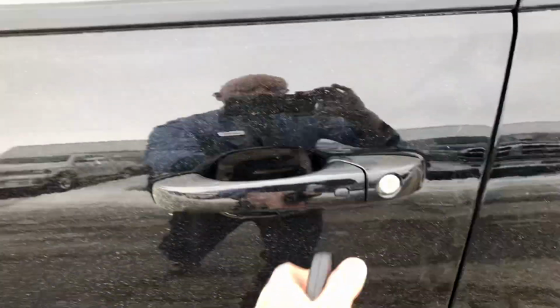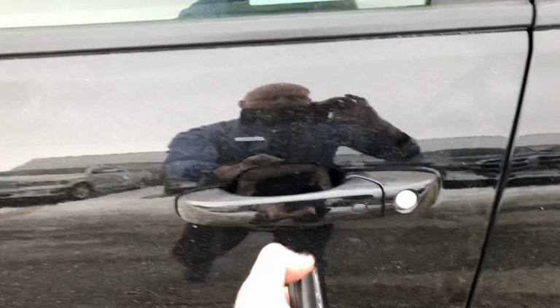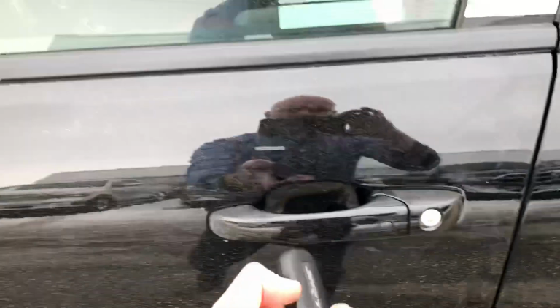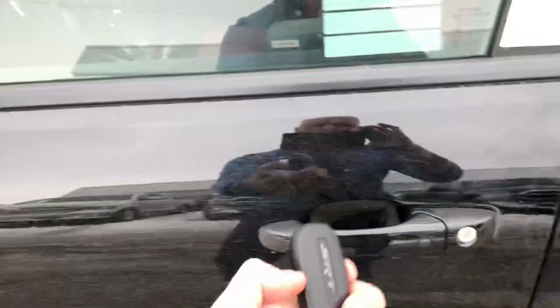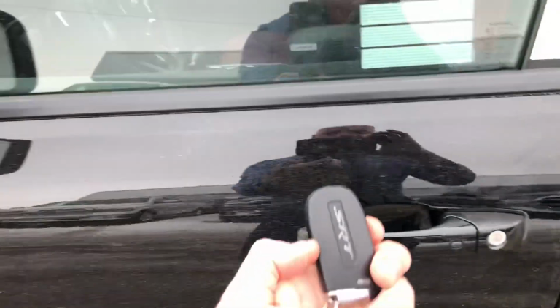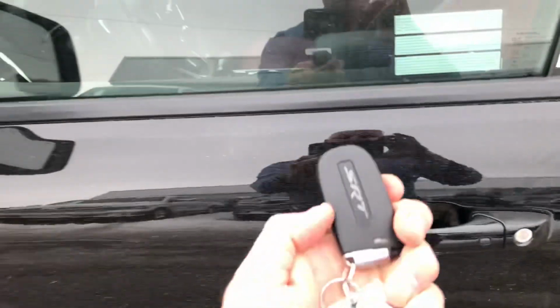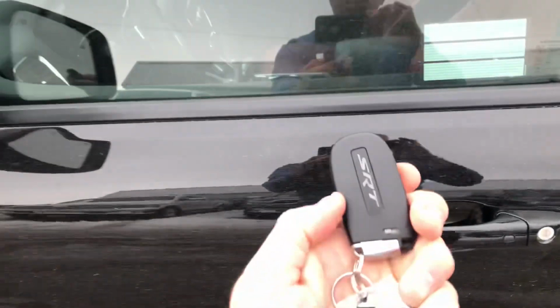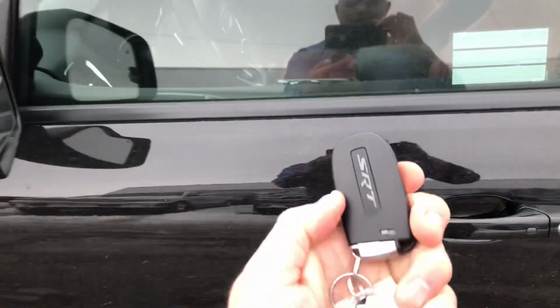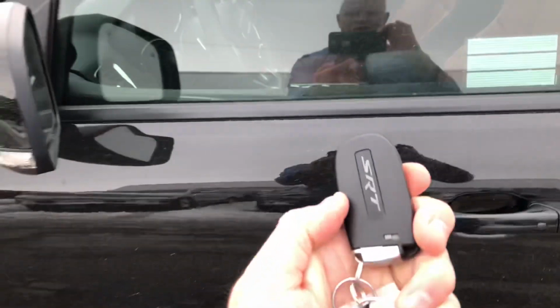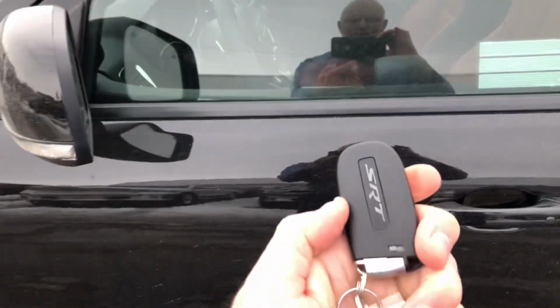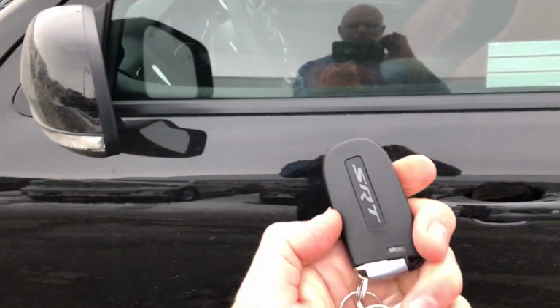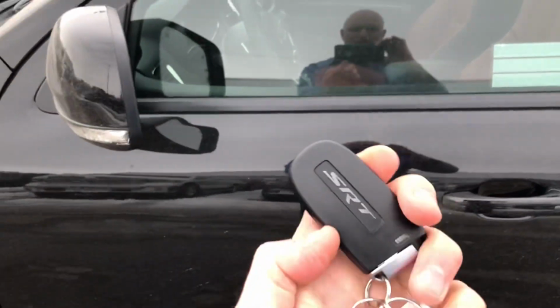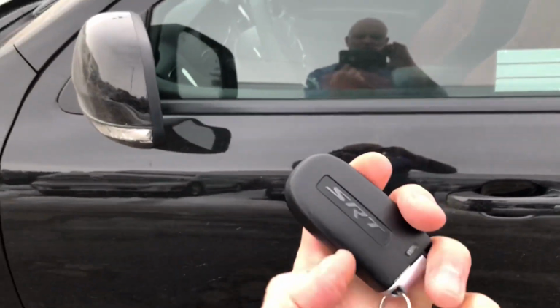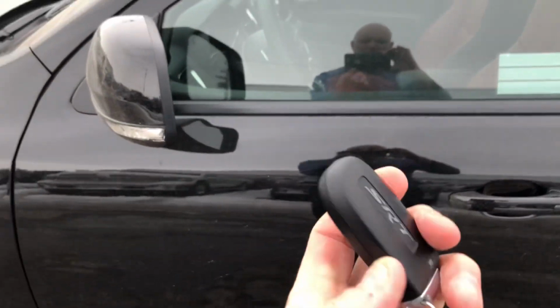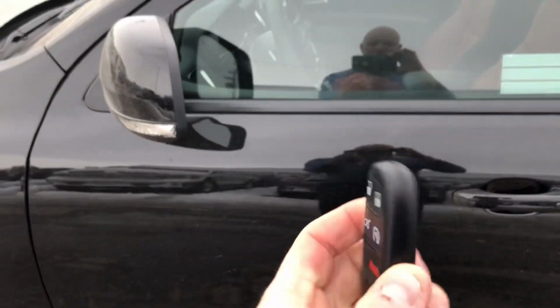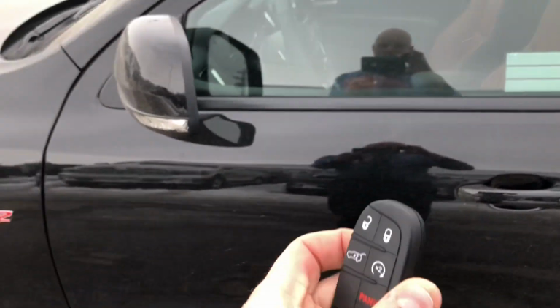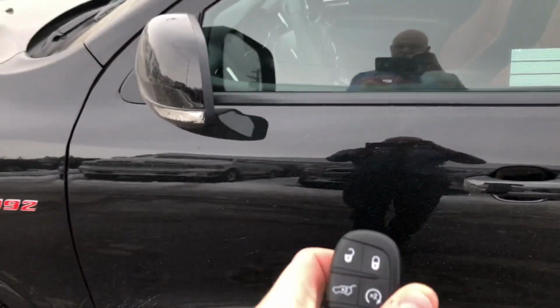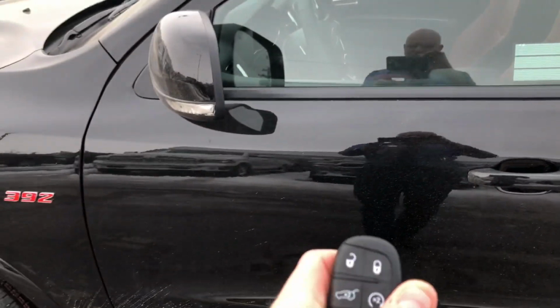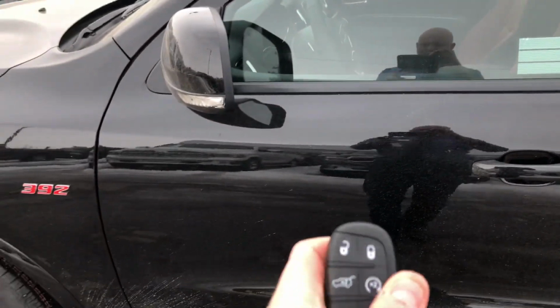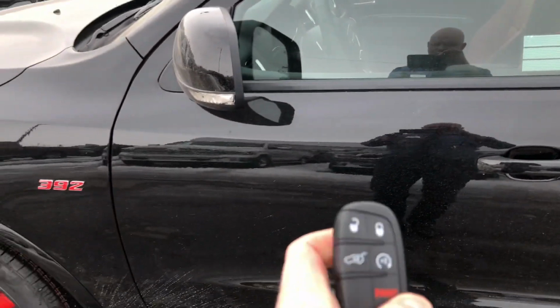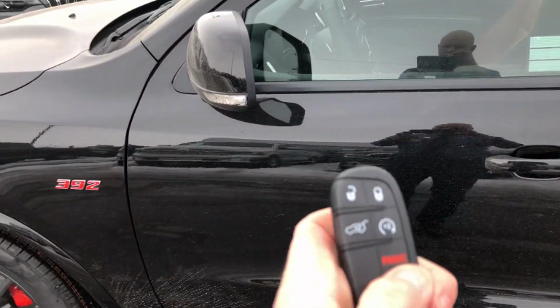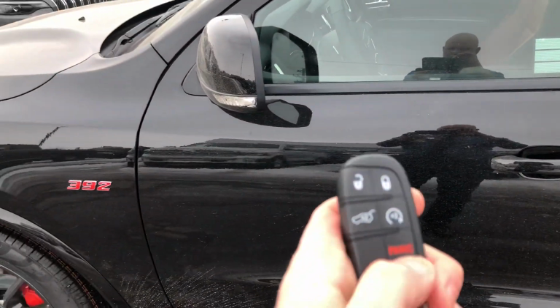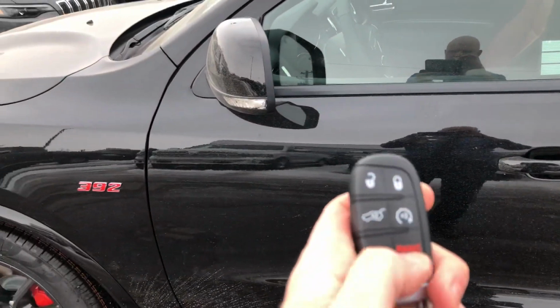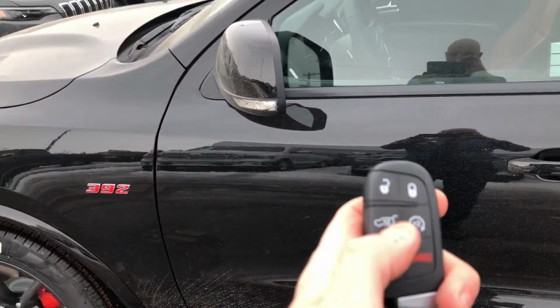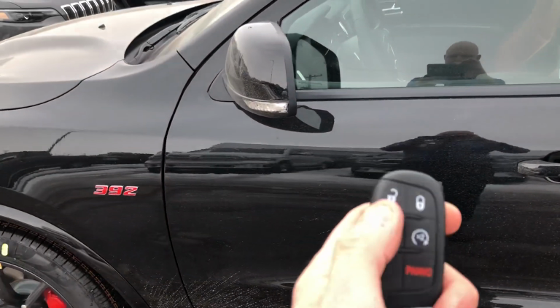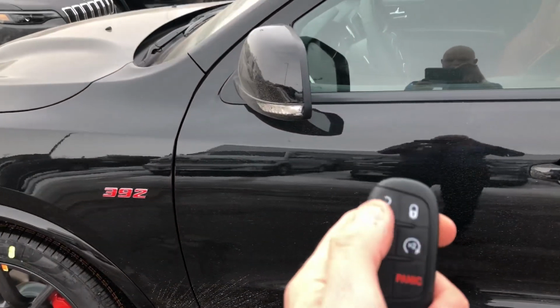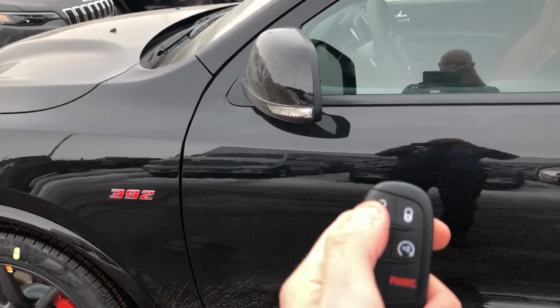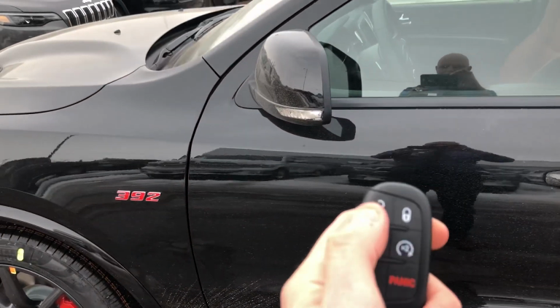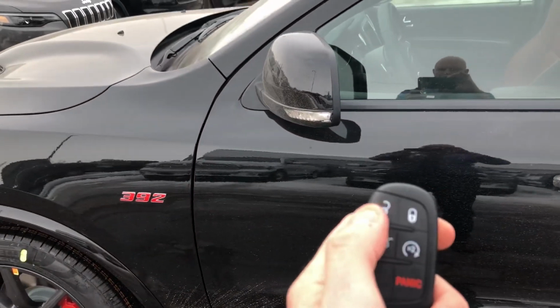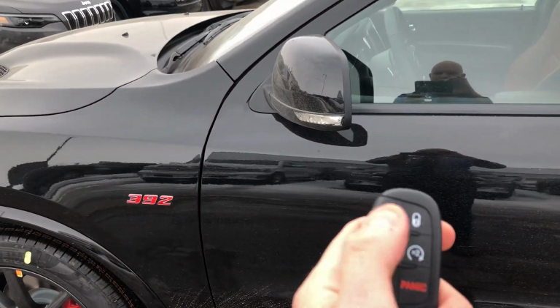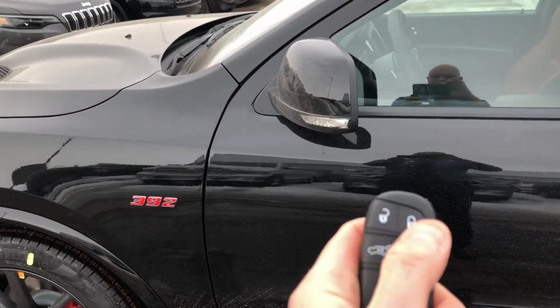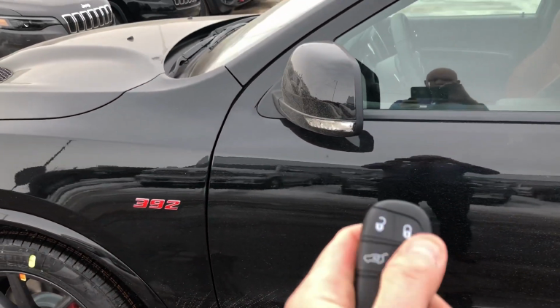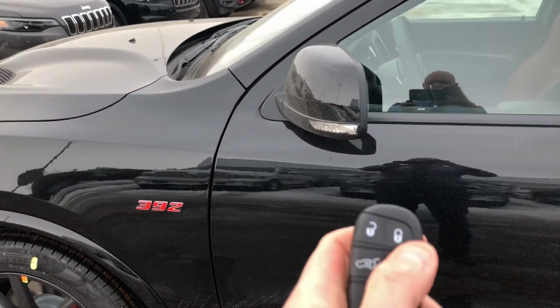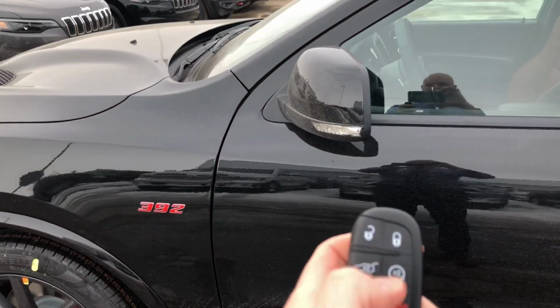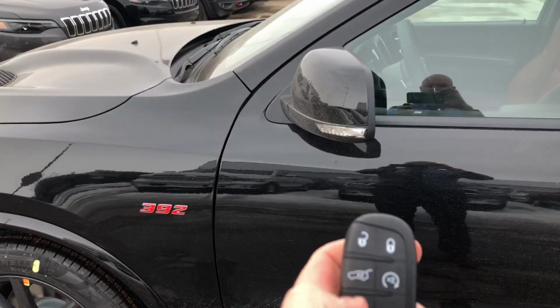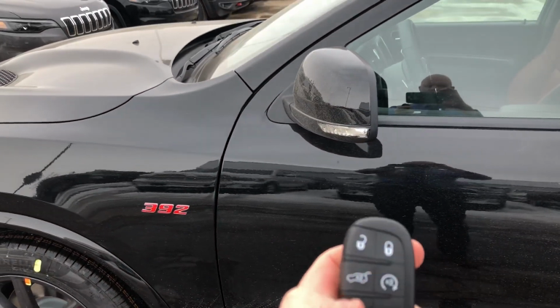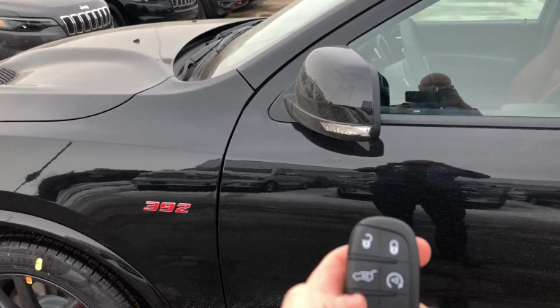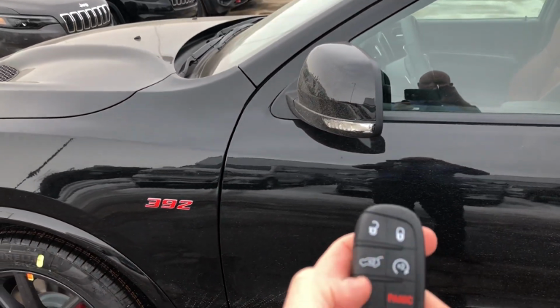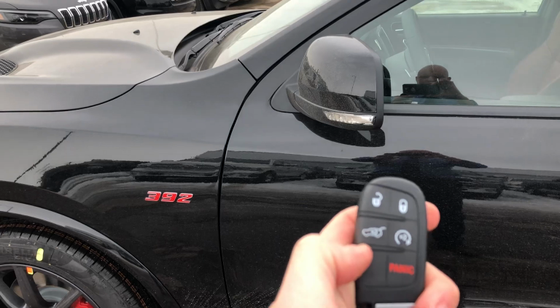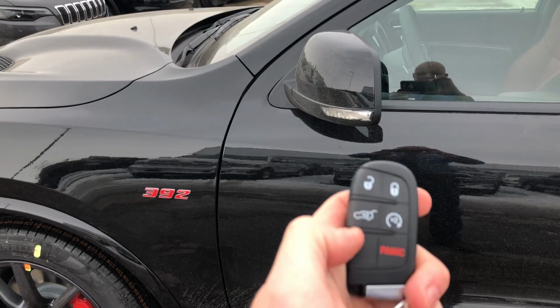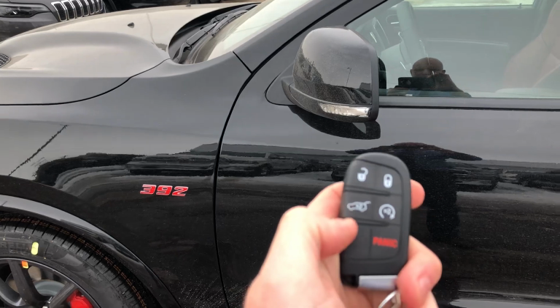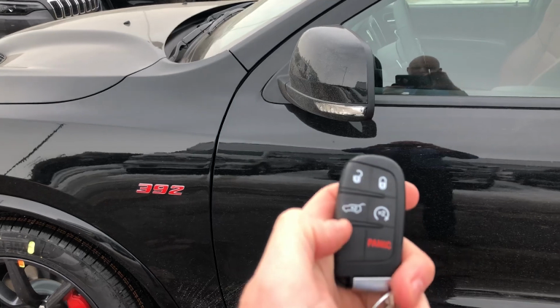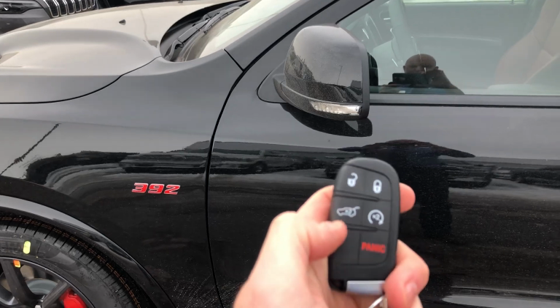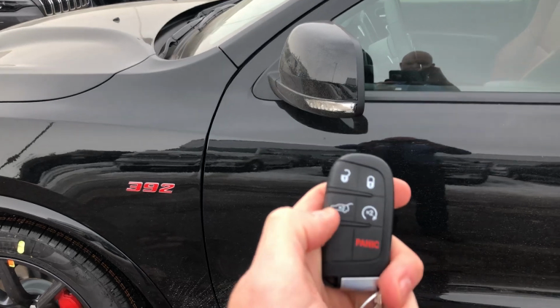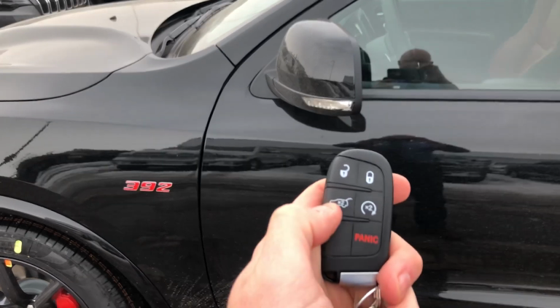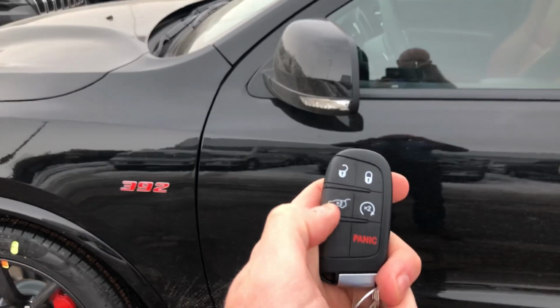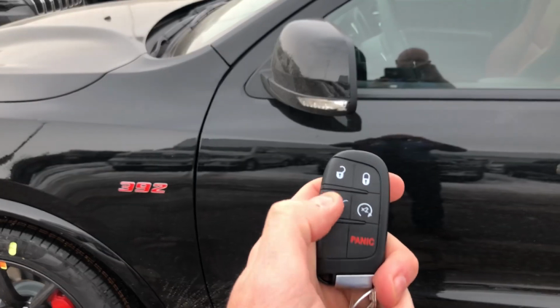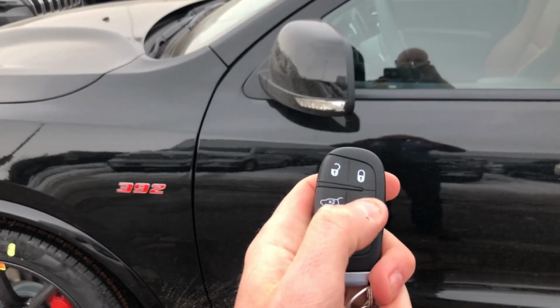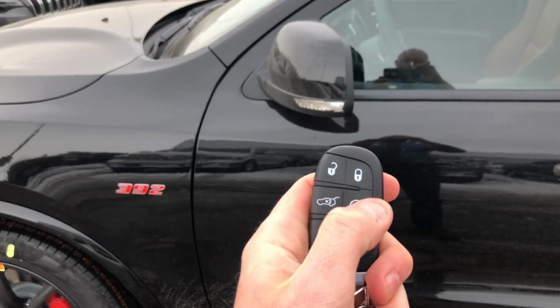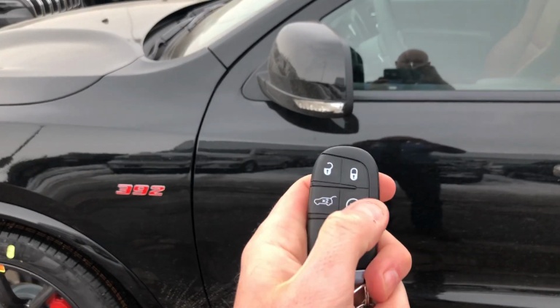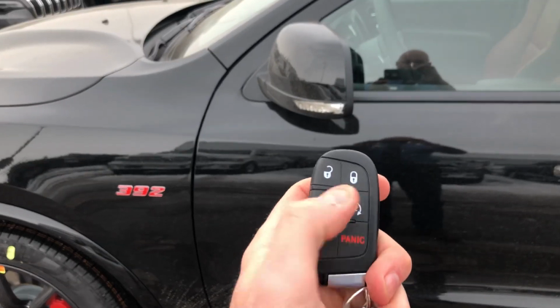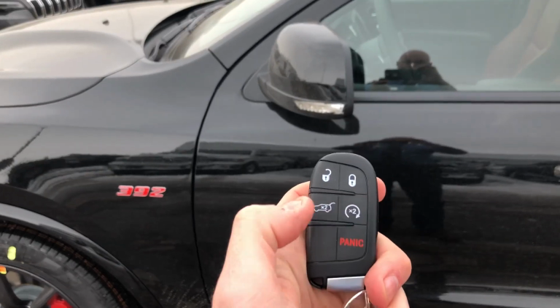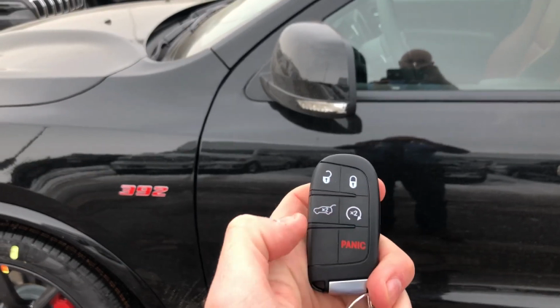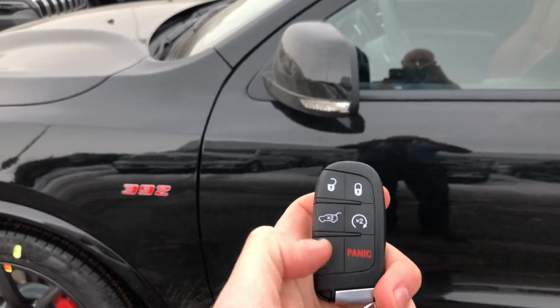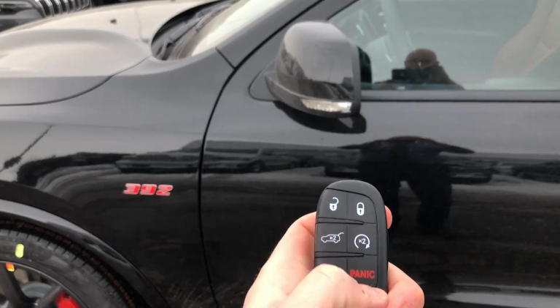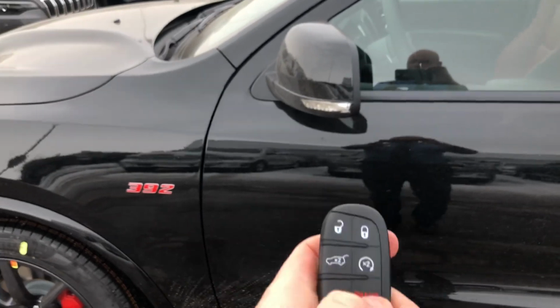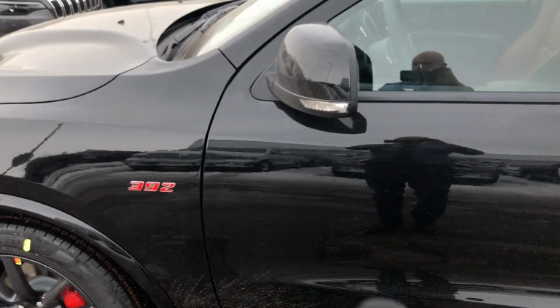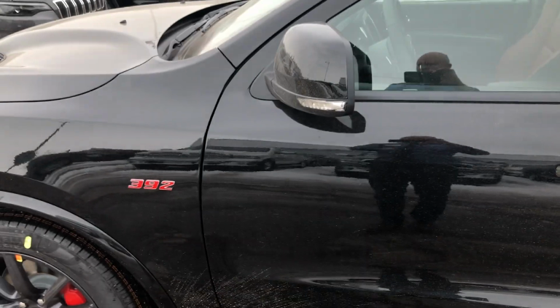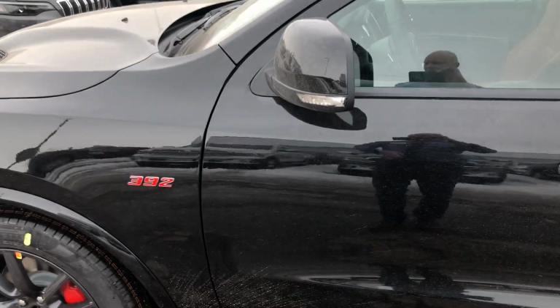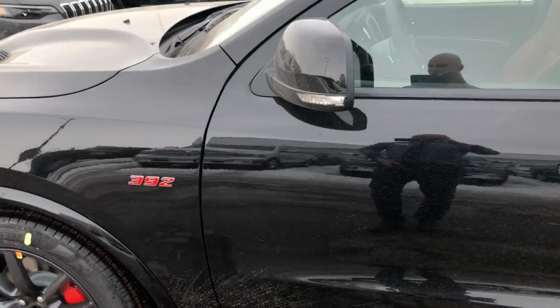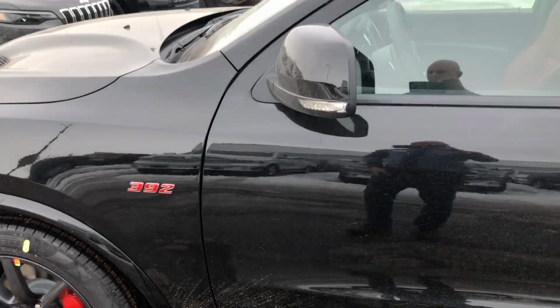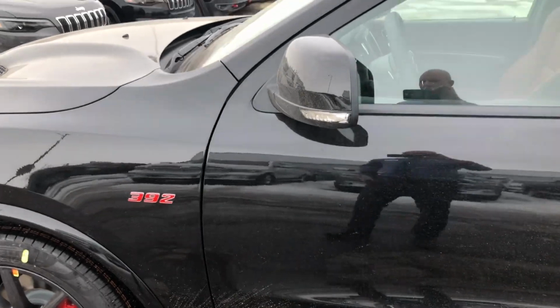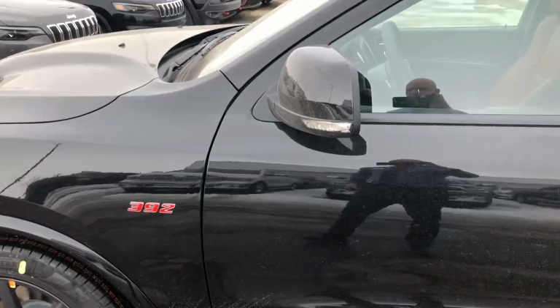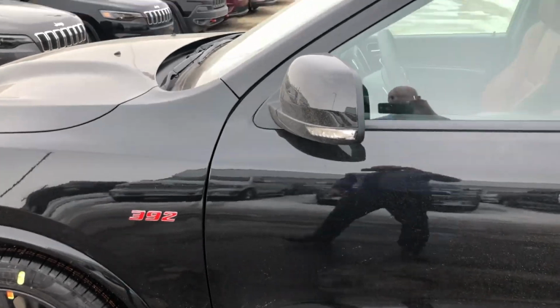Here's a look at the key fob — unlock, lock, power lift gate, remote start, panic button.